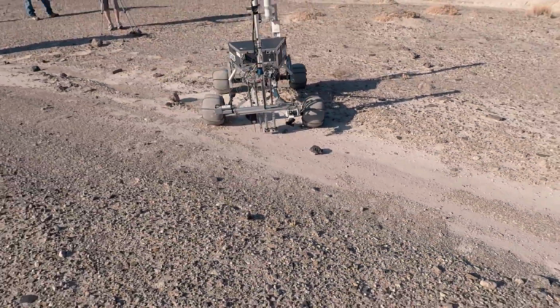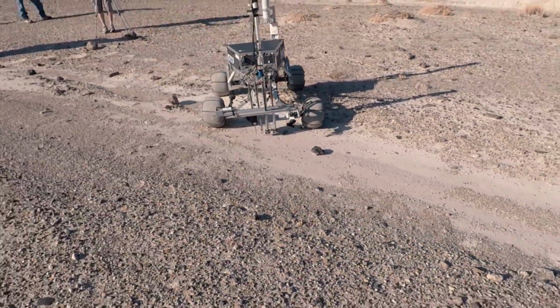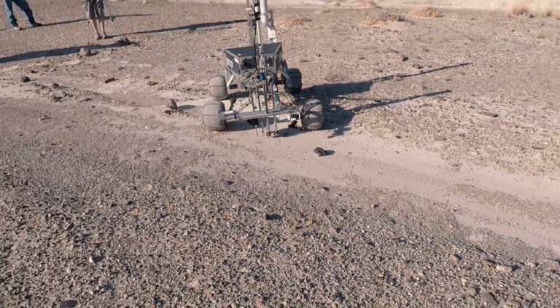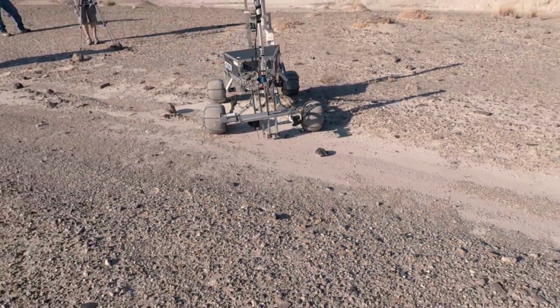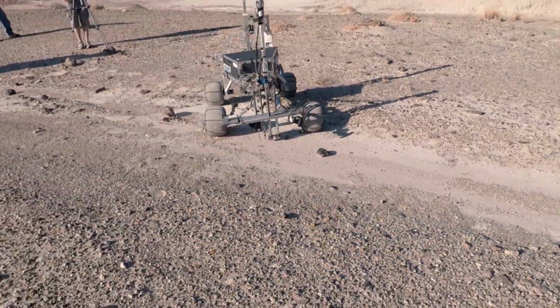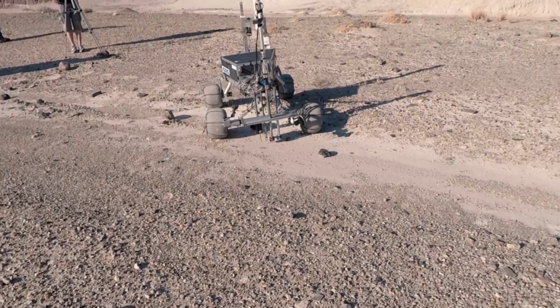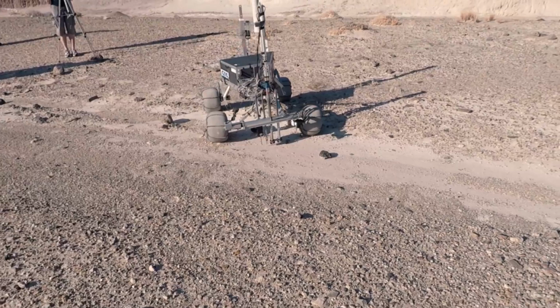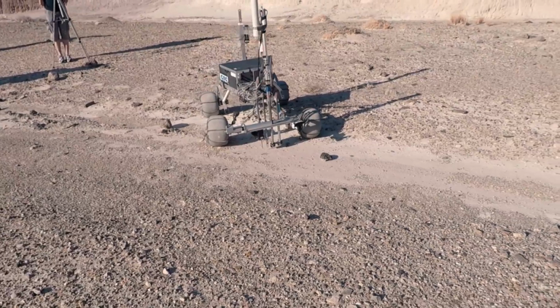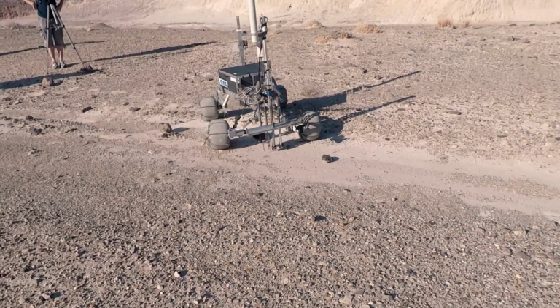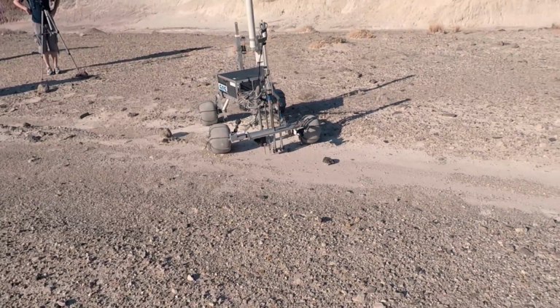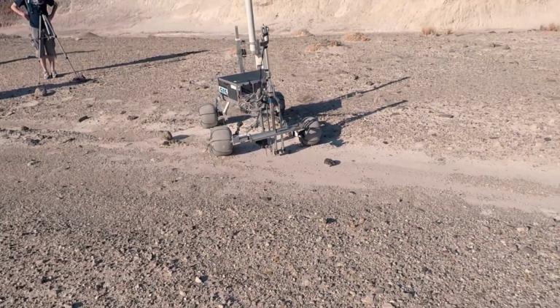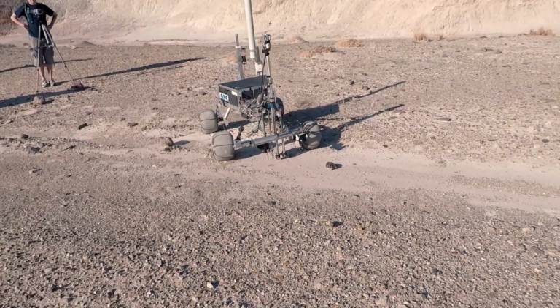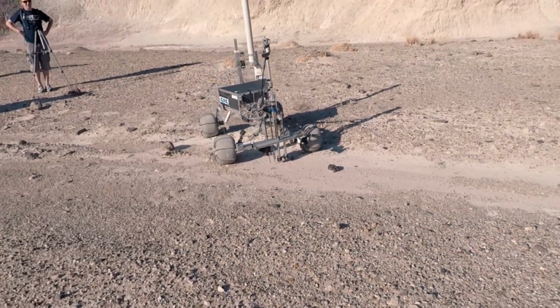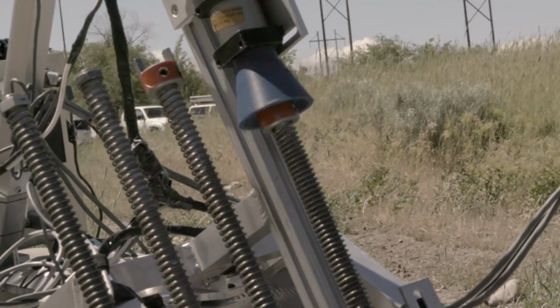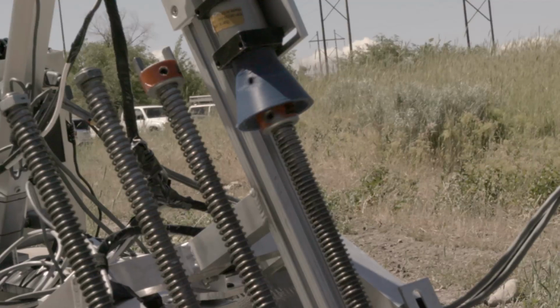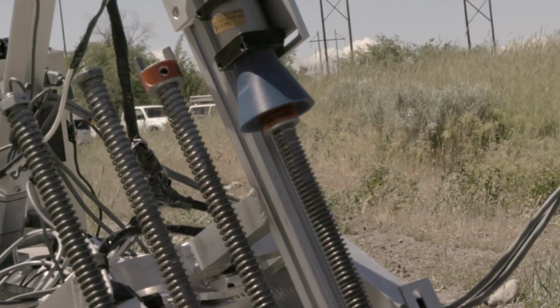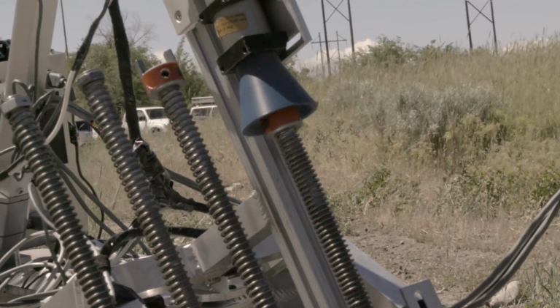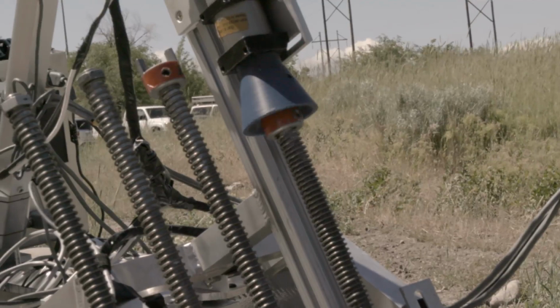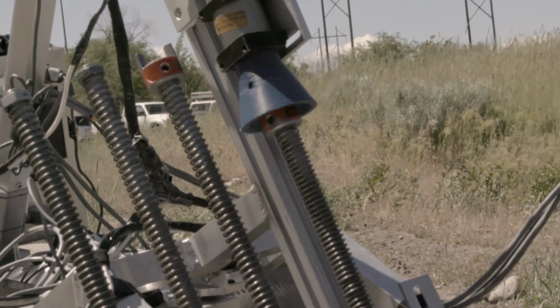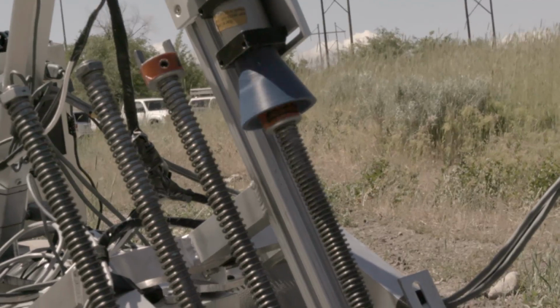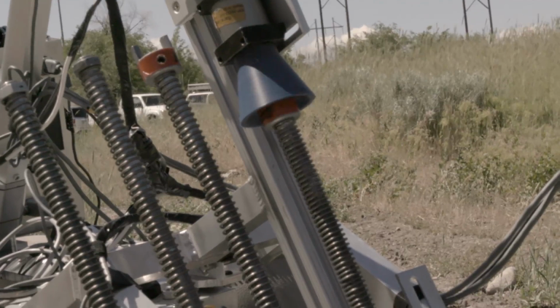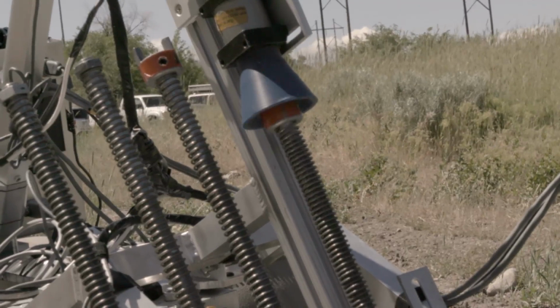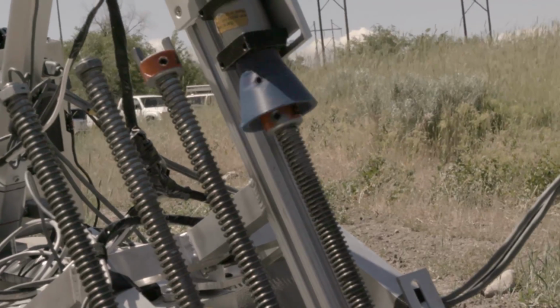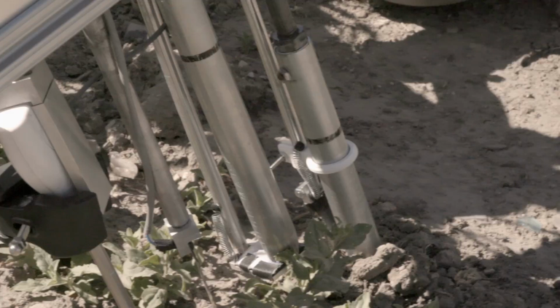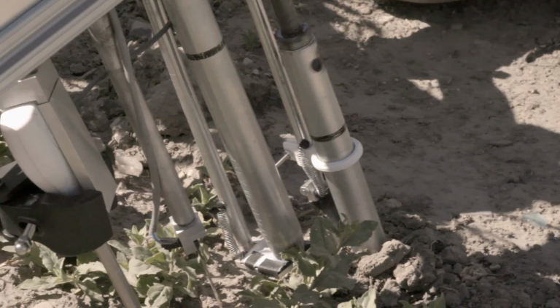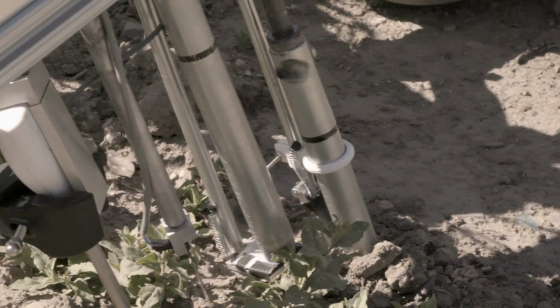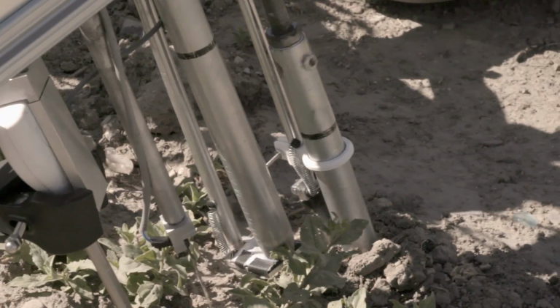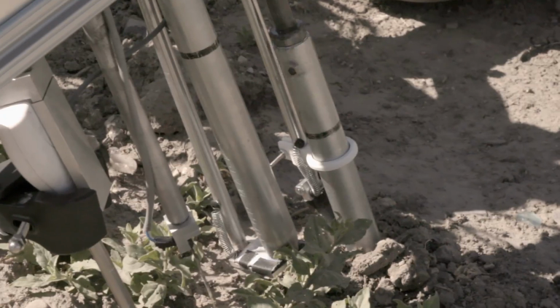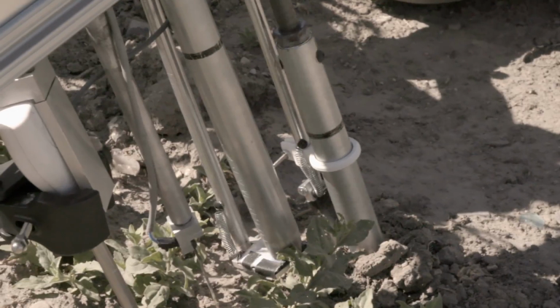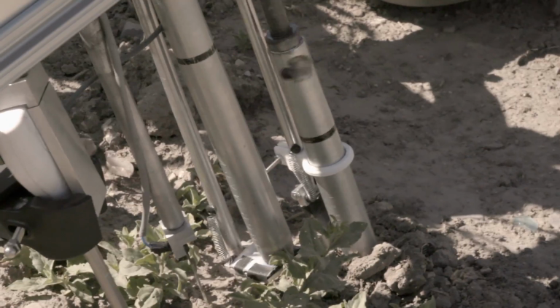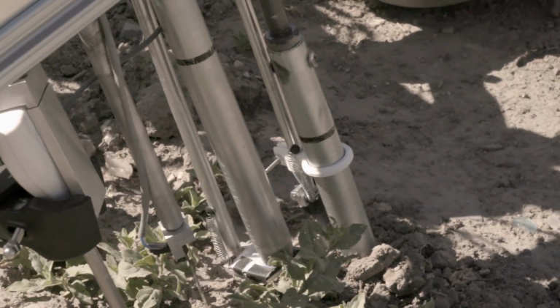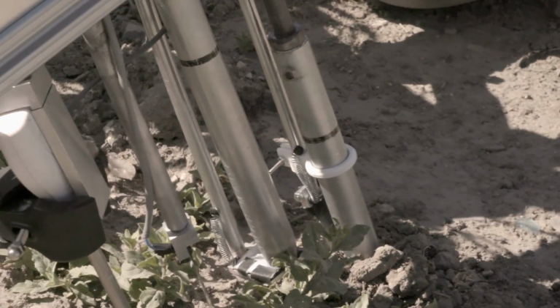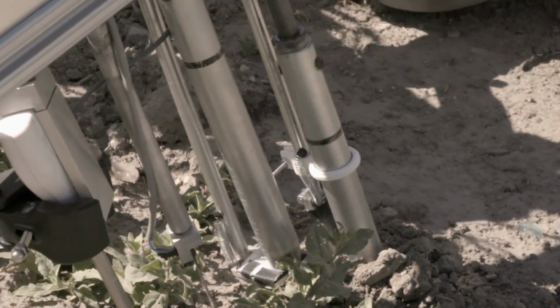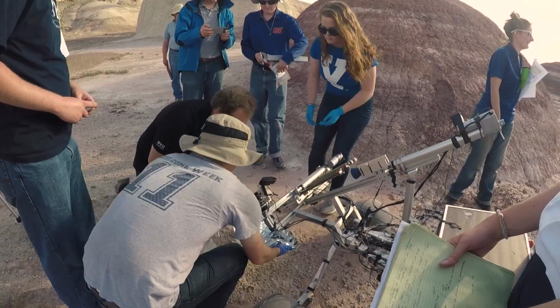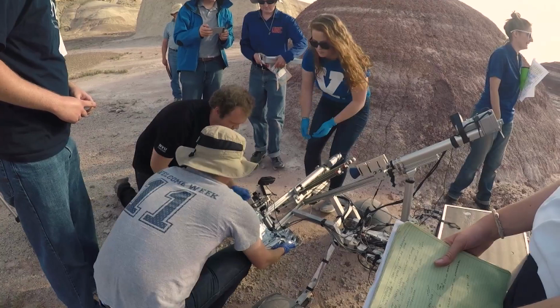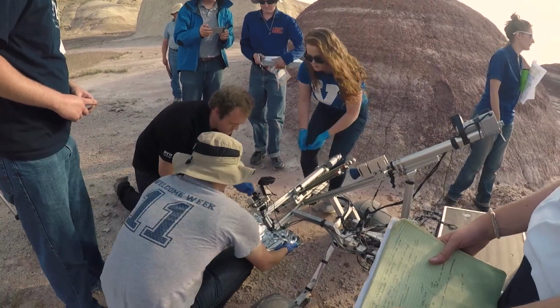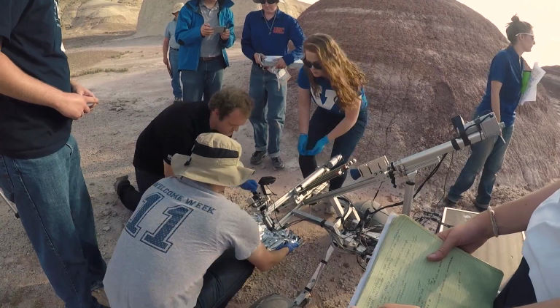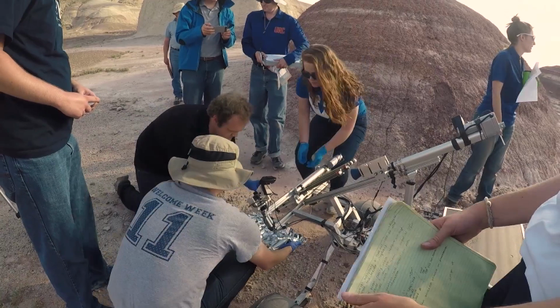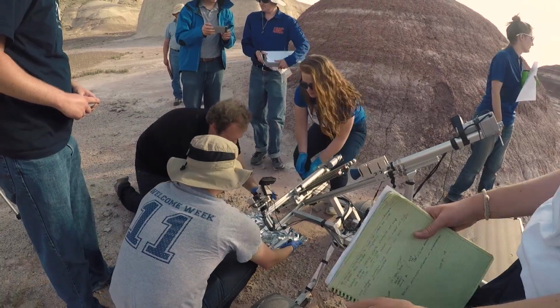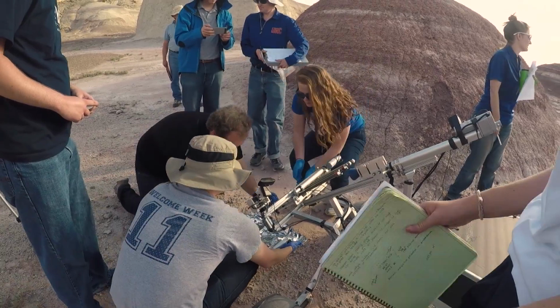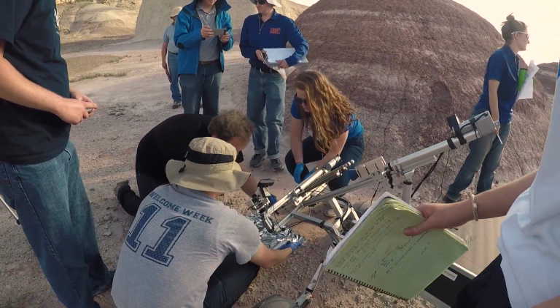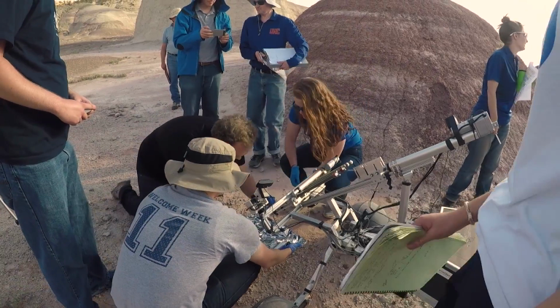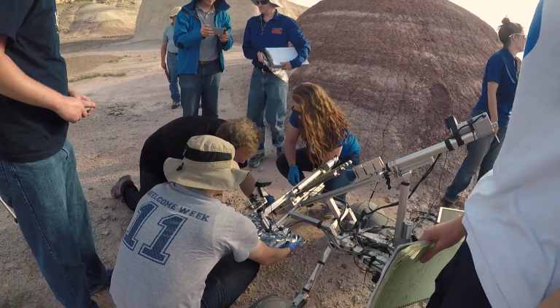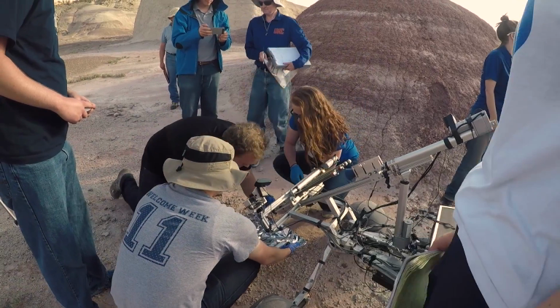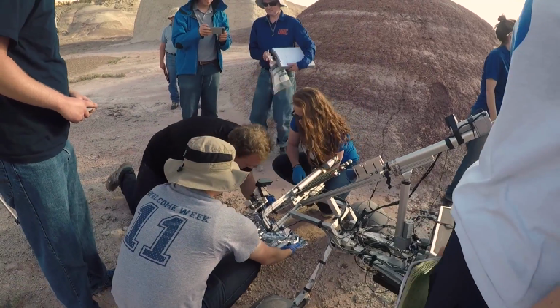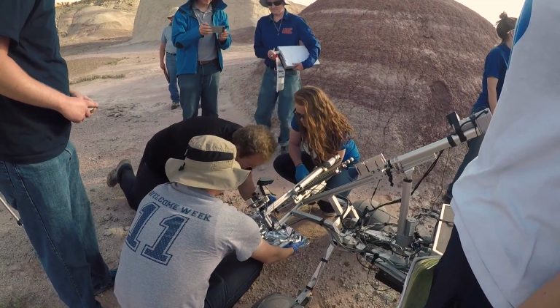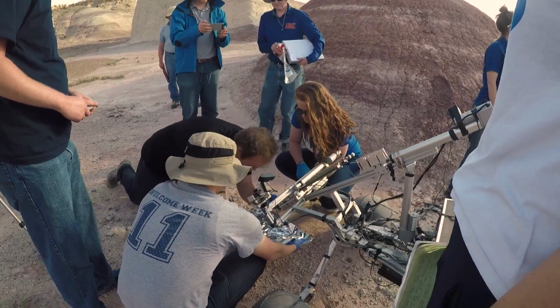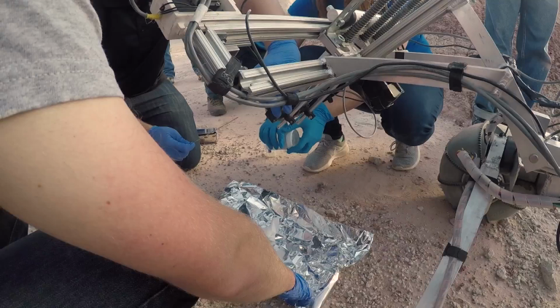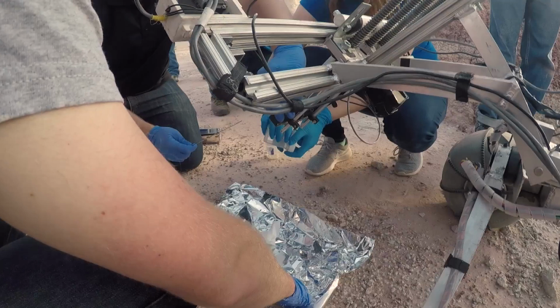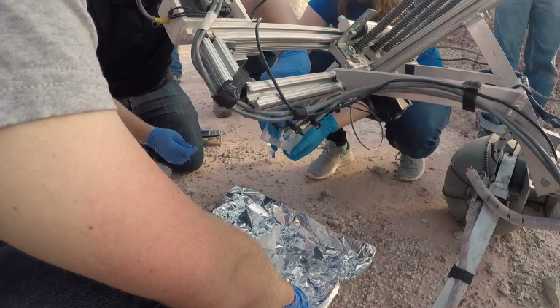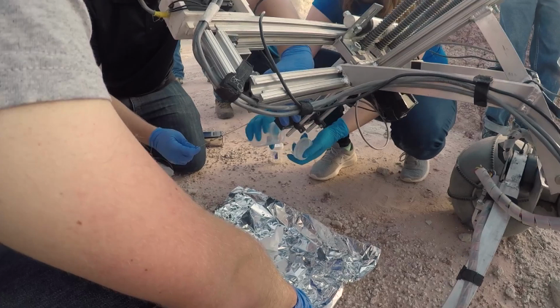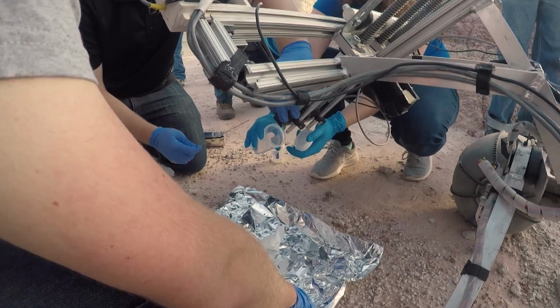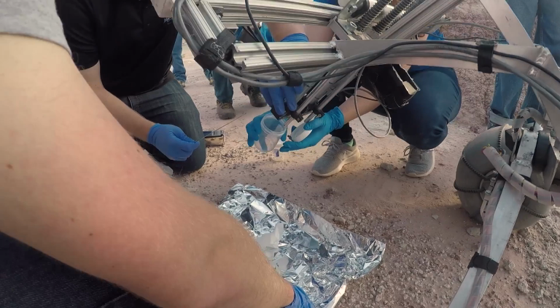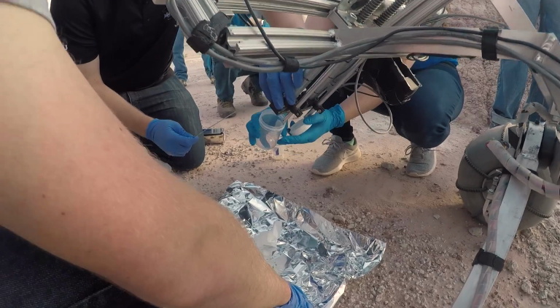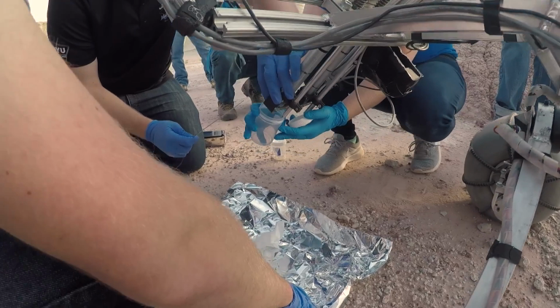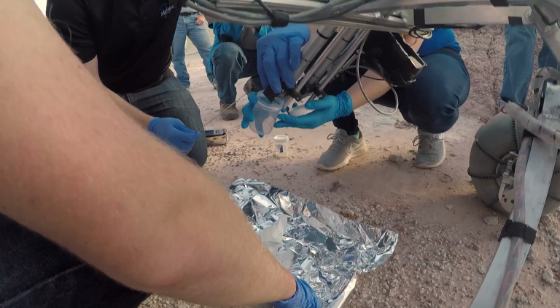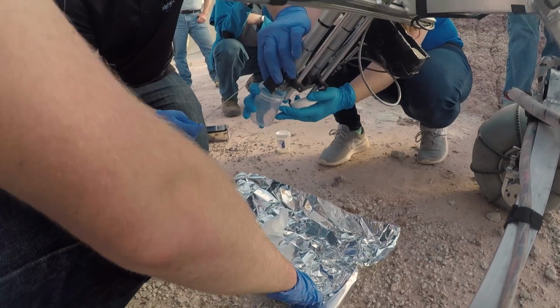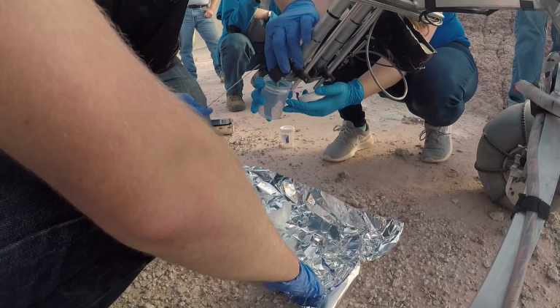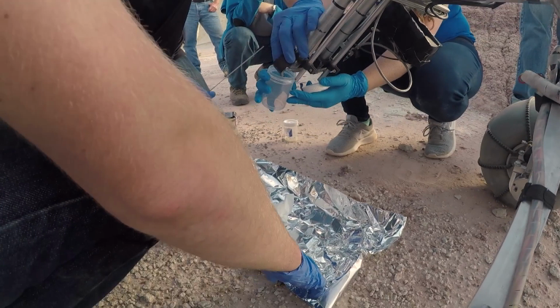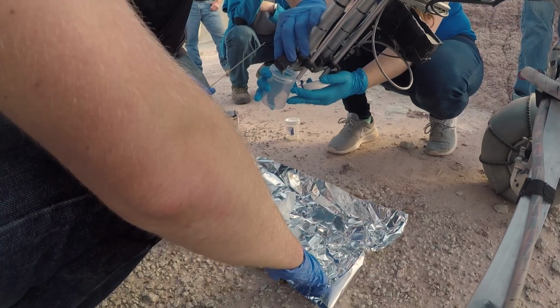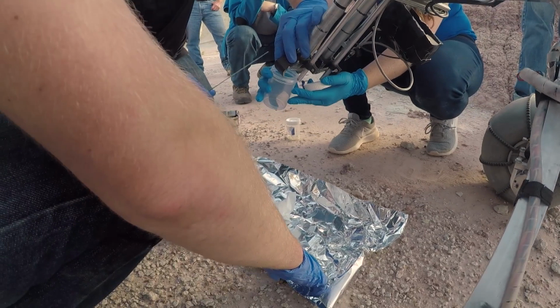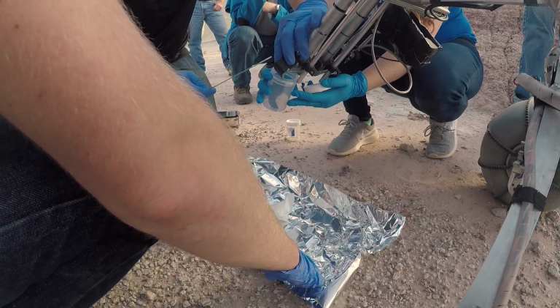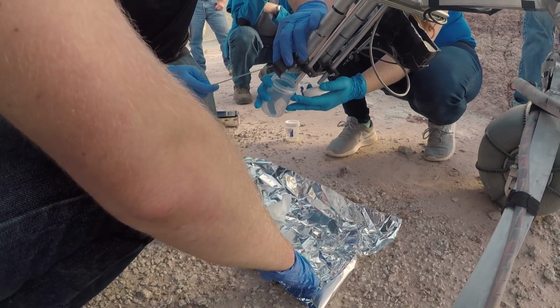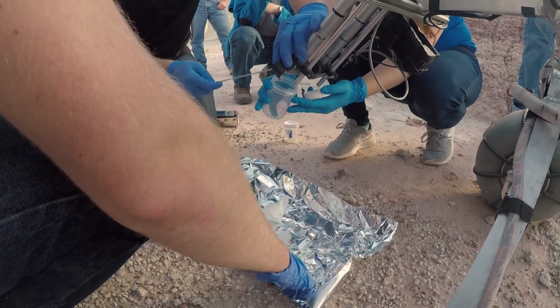This year we got a perfect score on the science task. The rover itself had to dig down and get a sample of dirt that could be brought back to the lab for analysis.